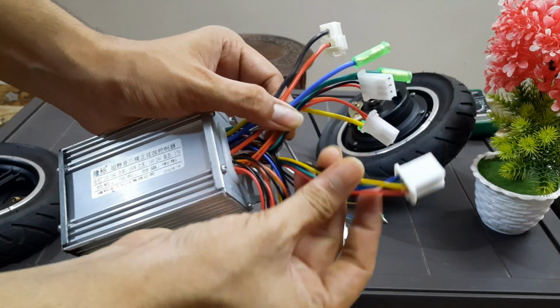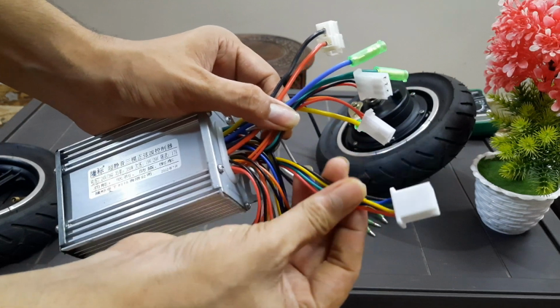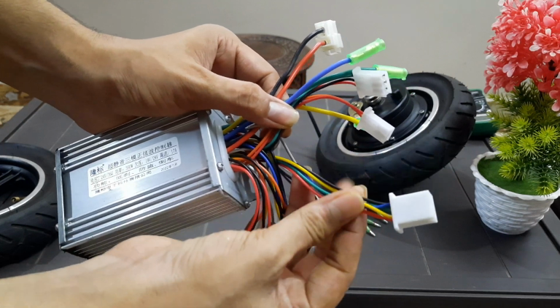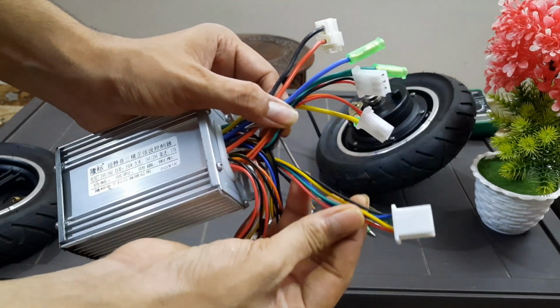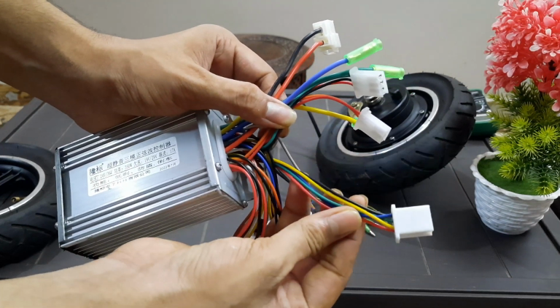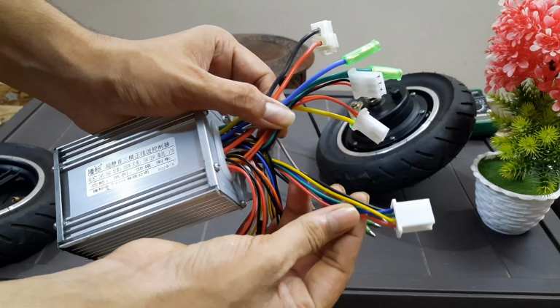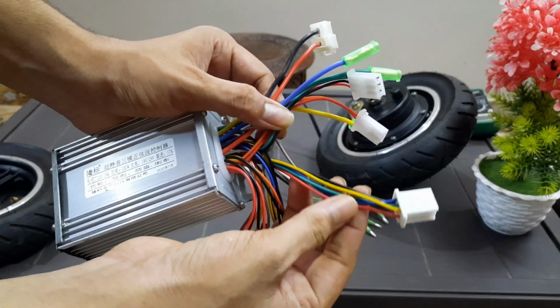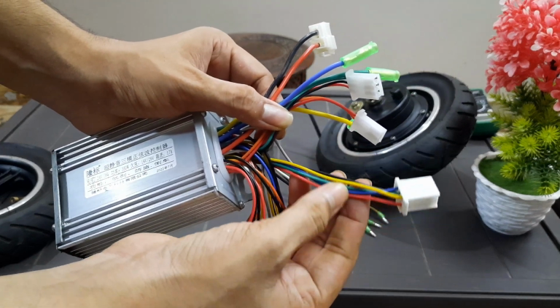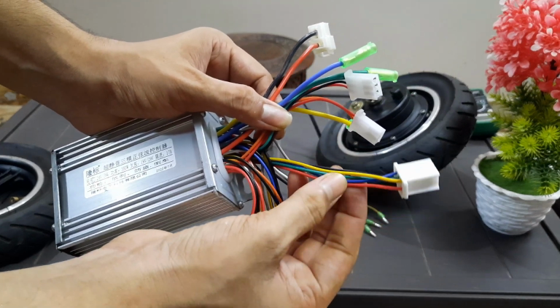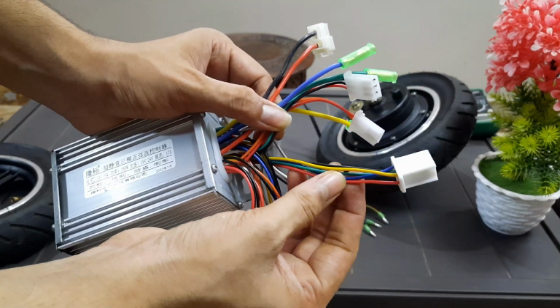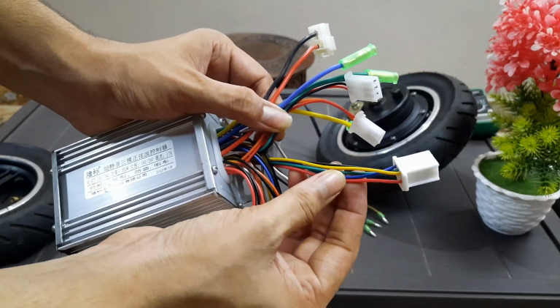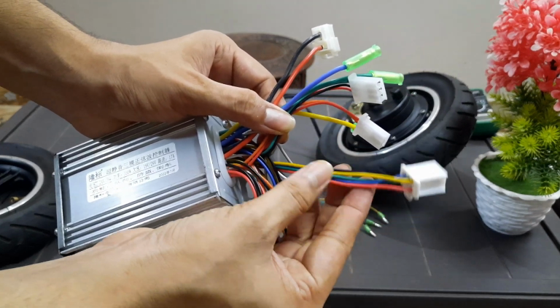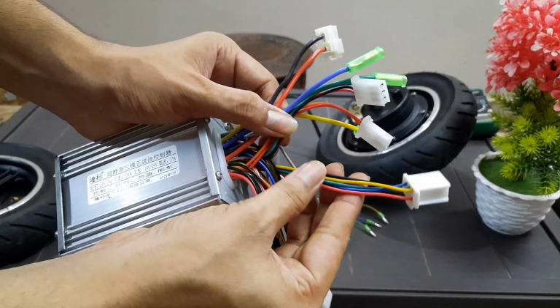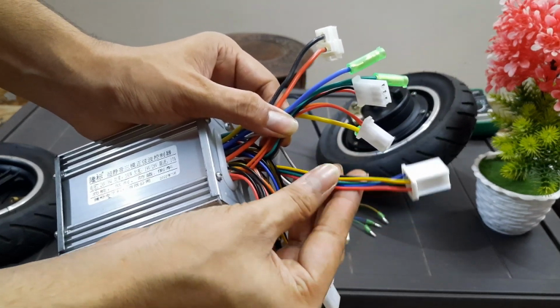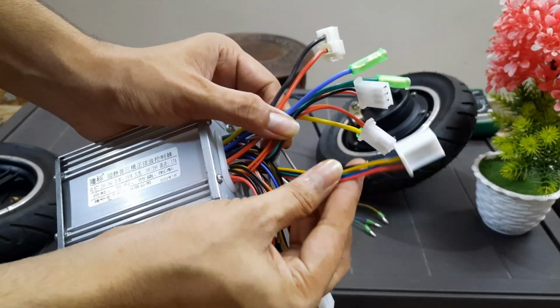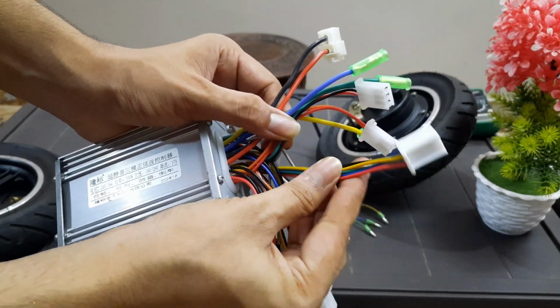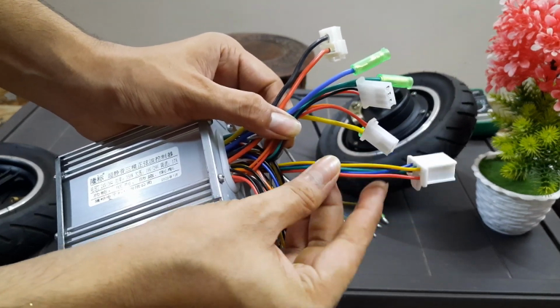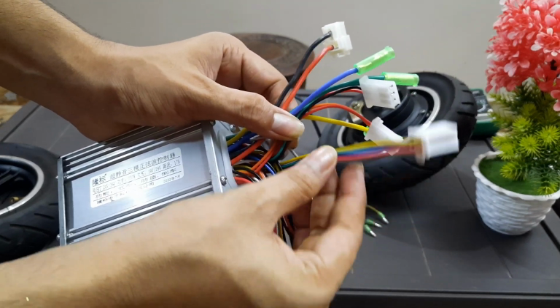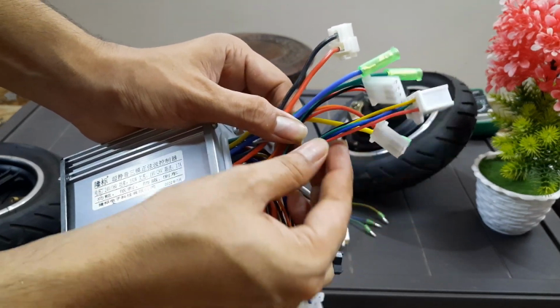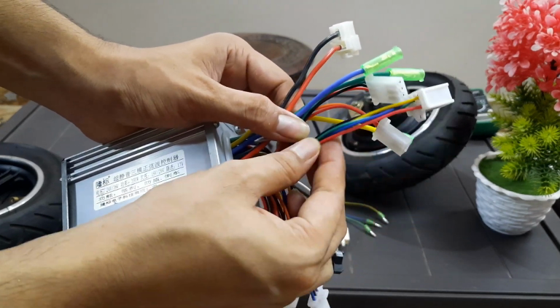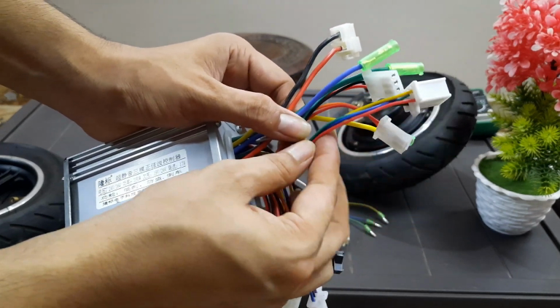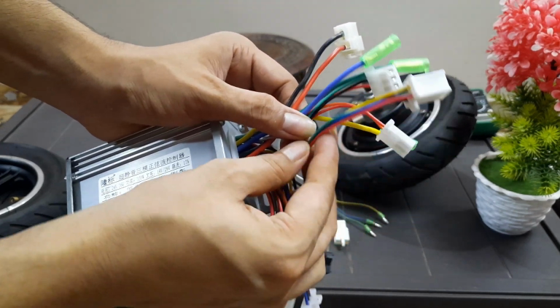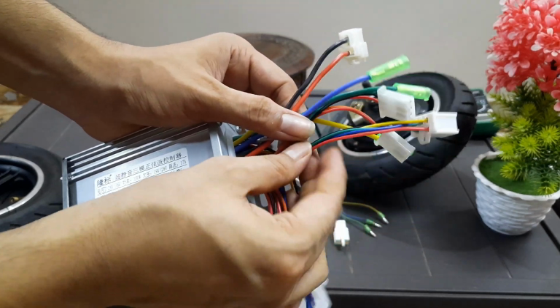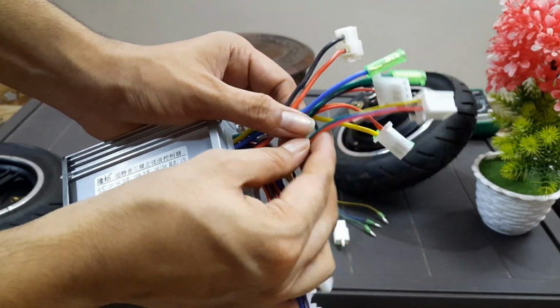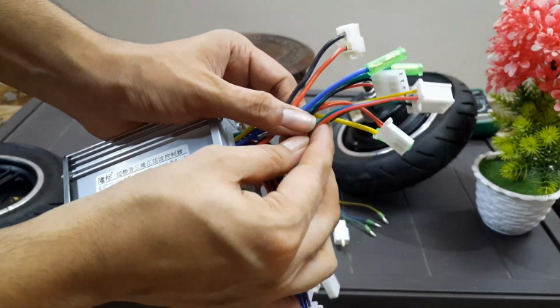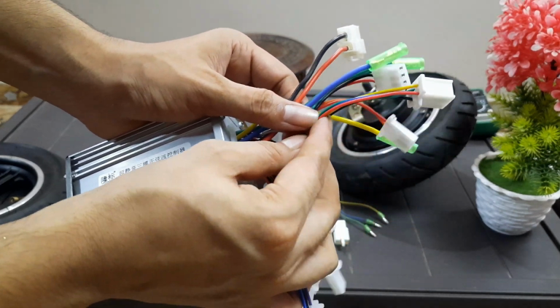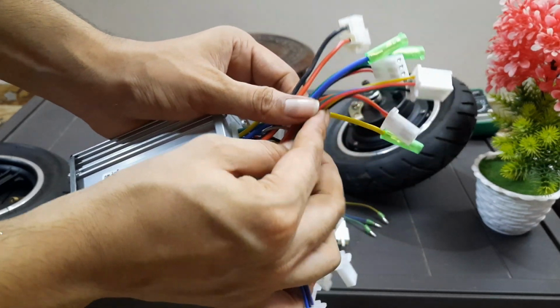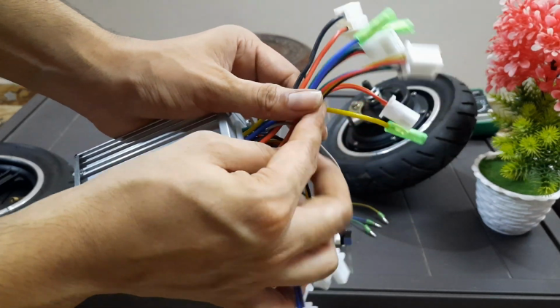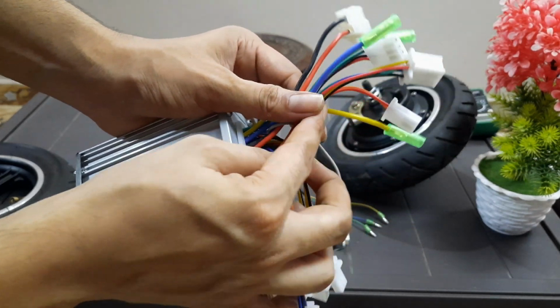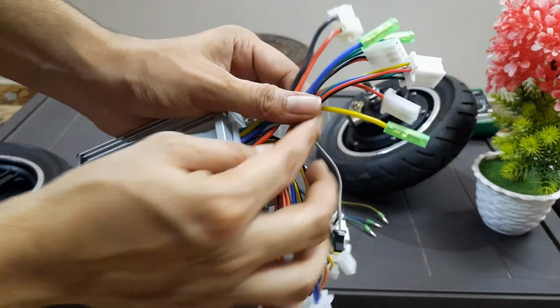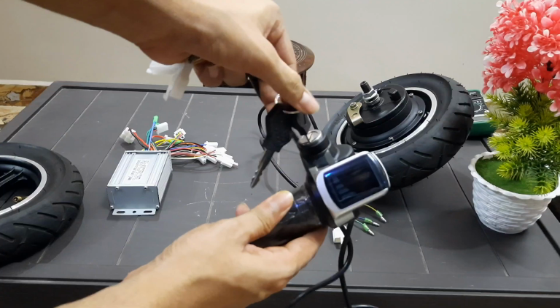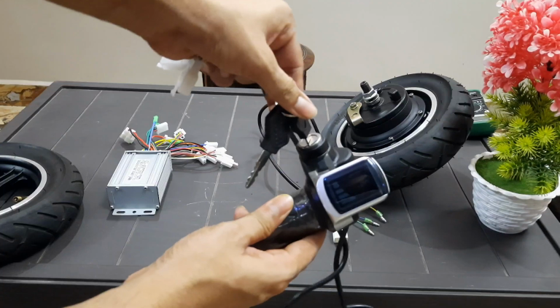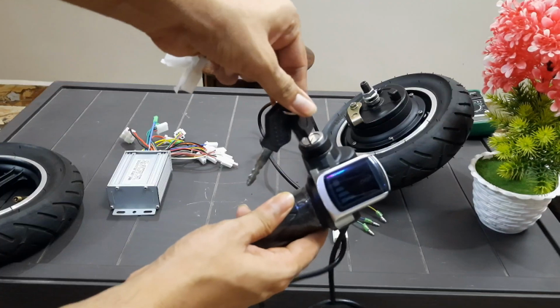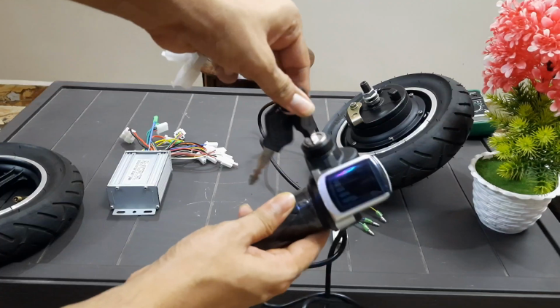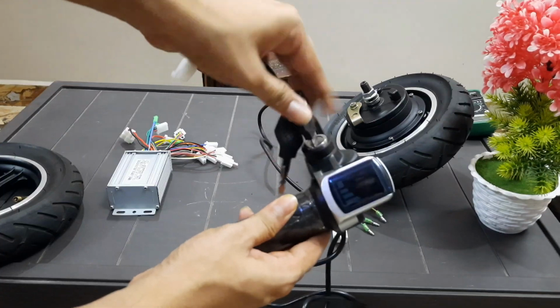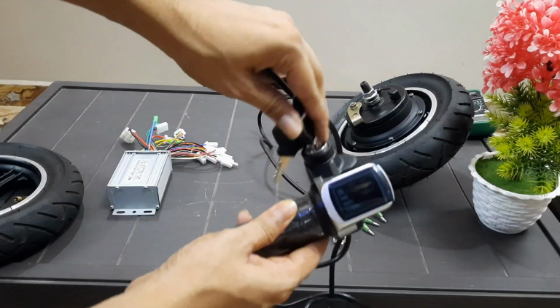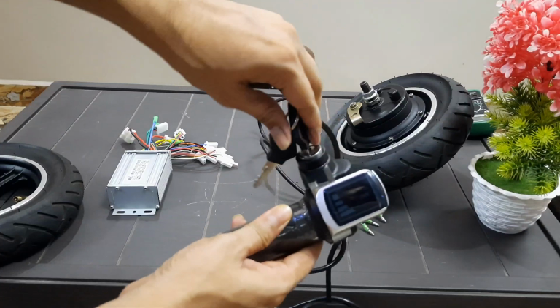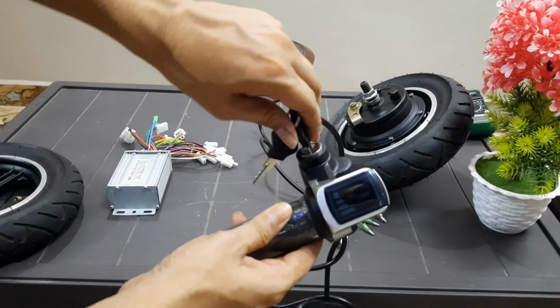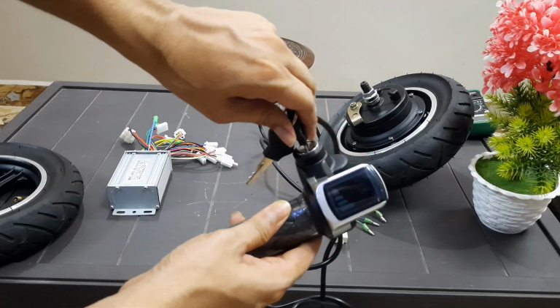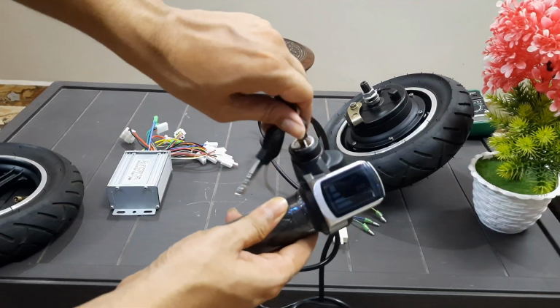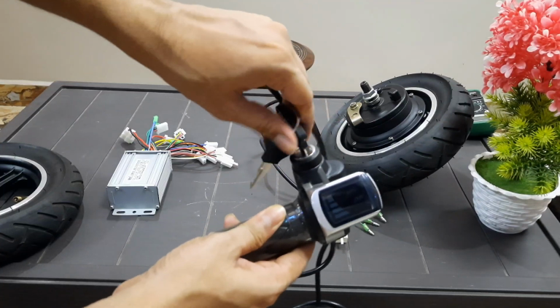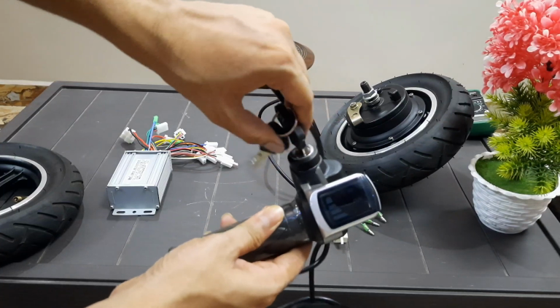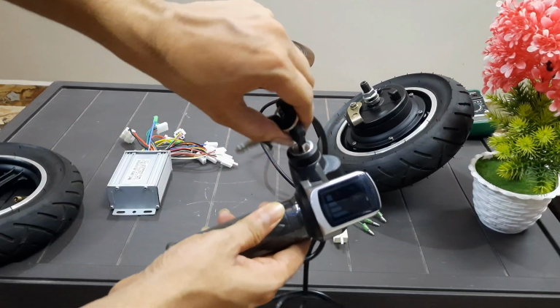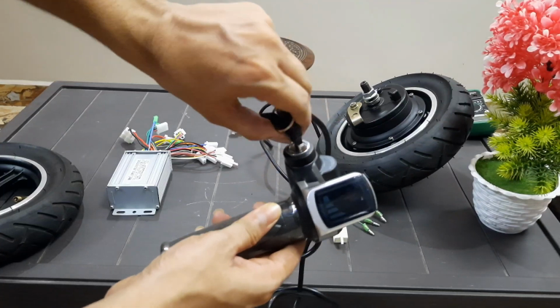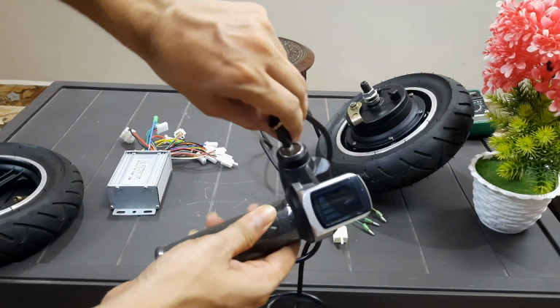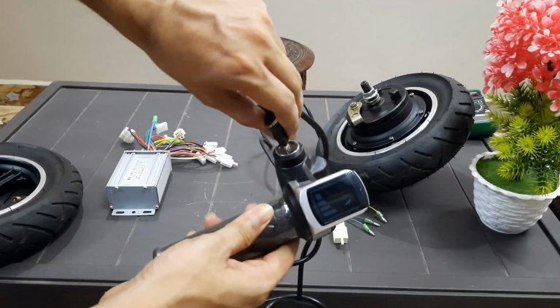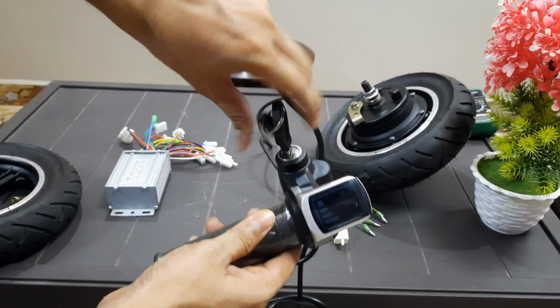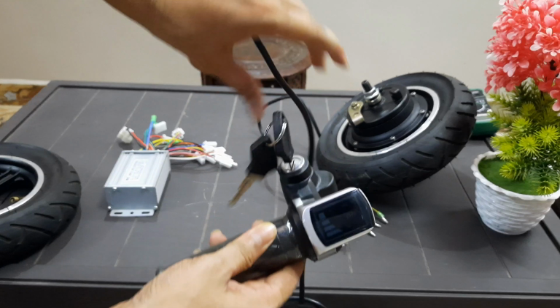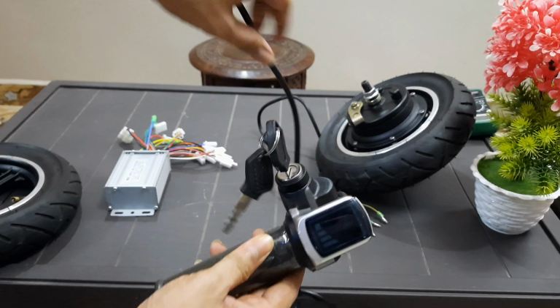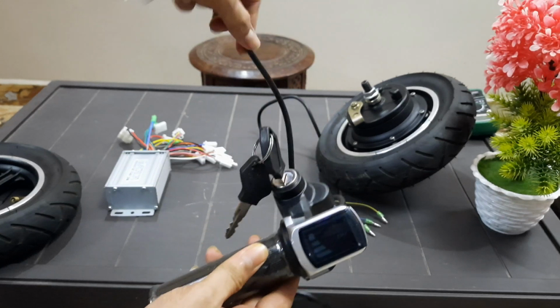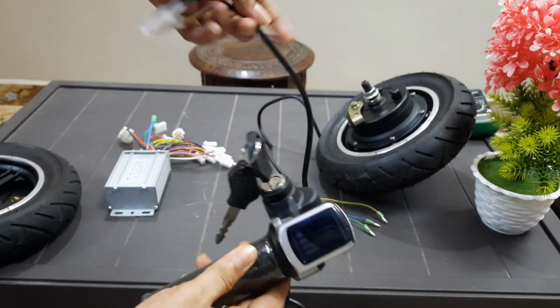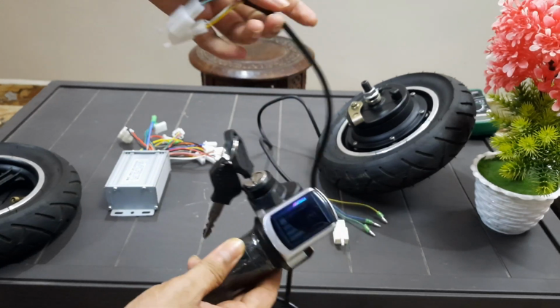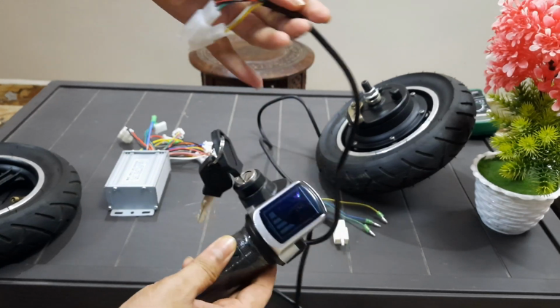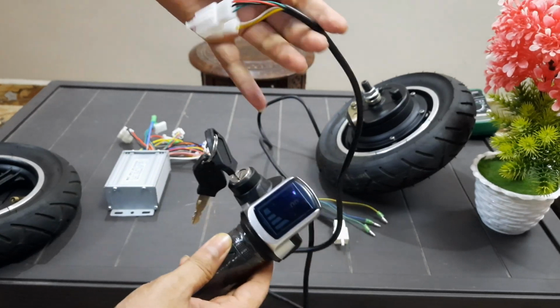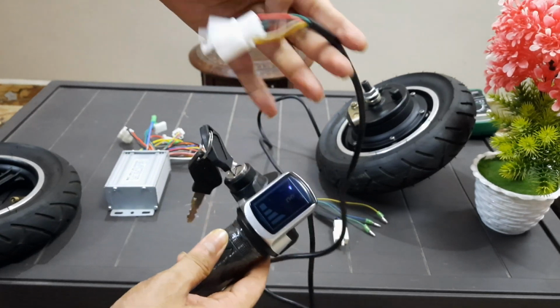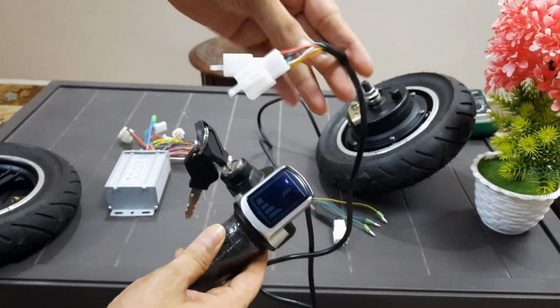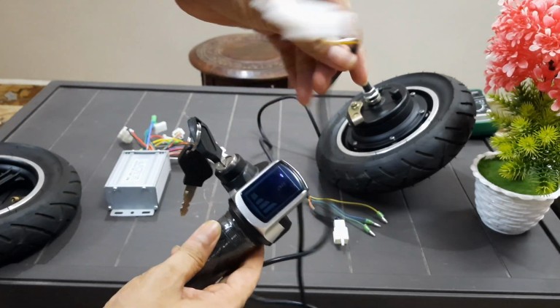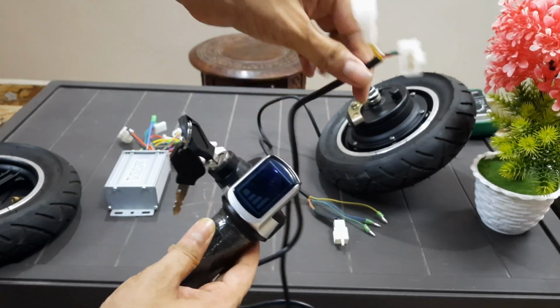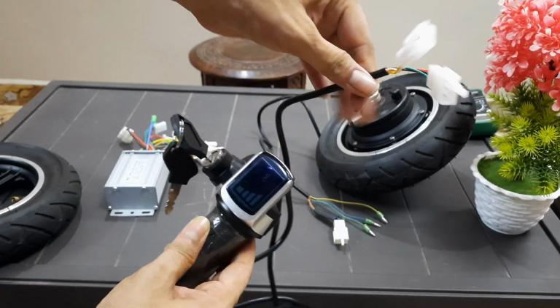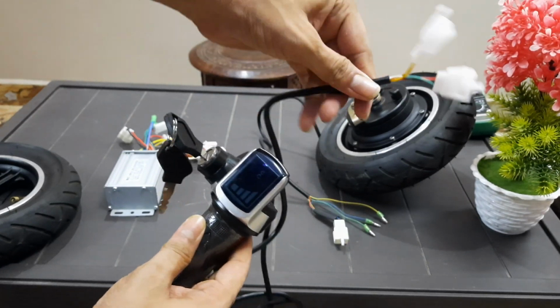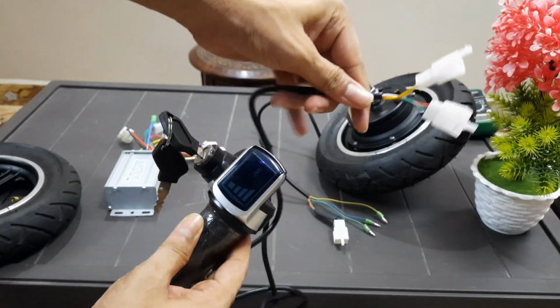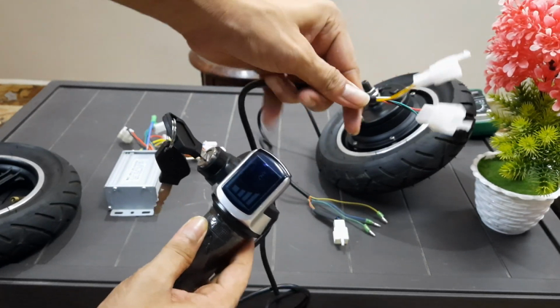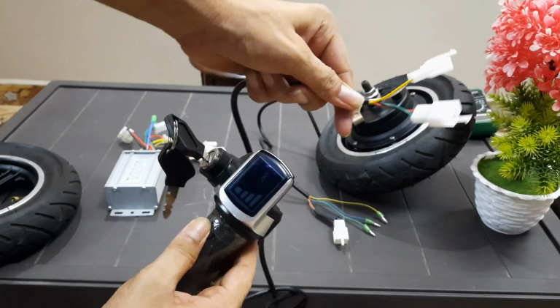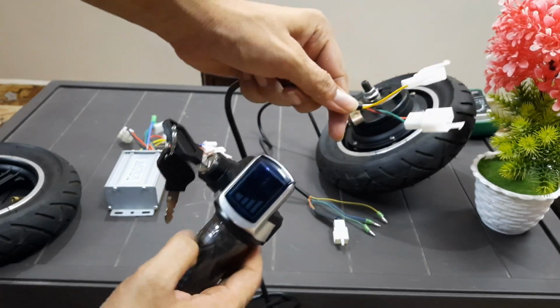These 5 pins are the hall sensor wire. Here is the throttle and these are the throttle wires.